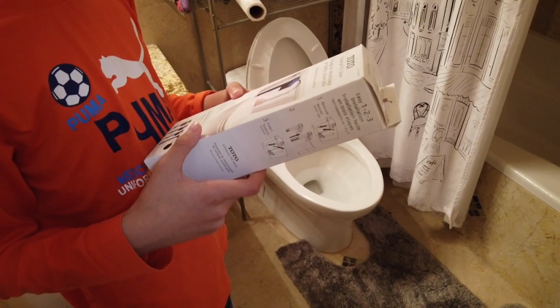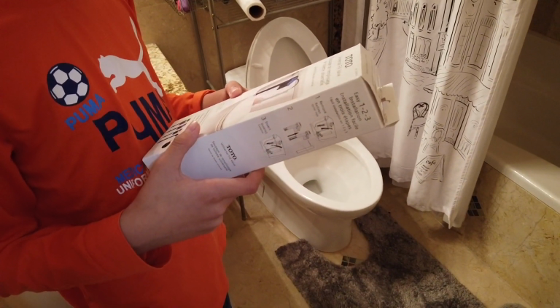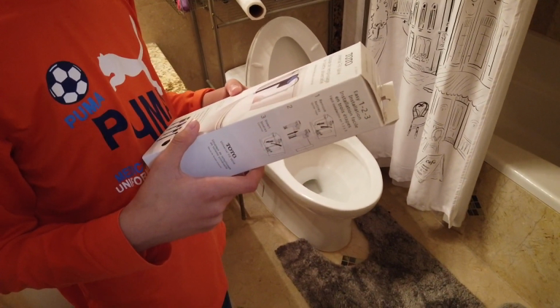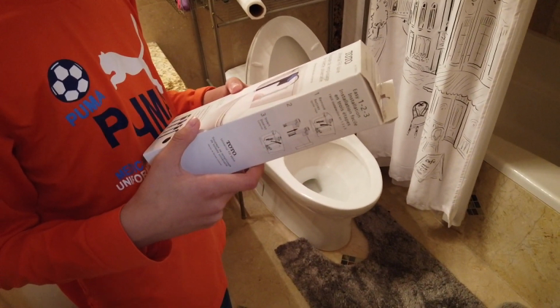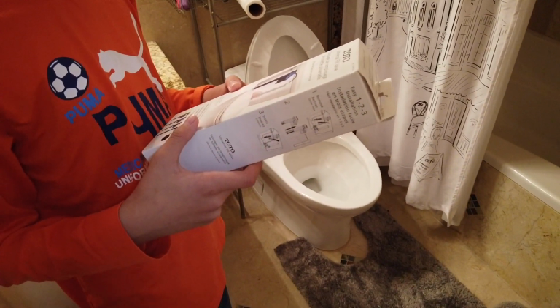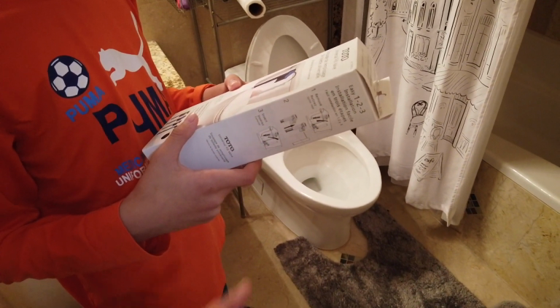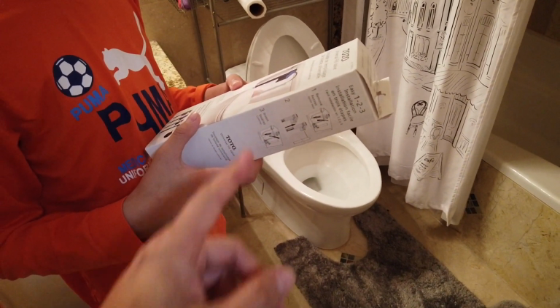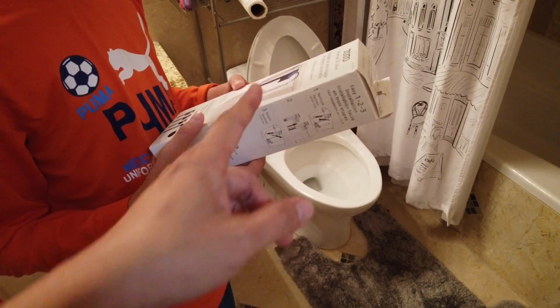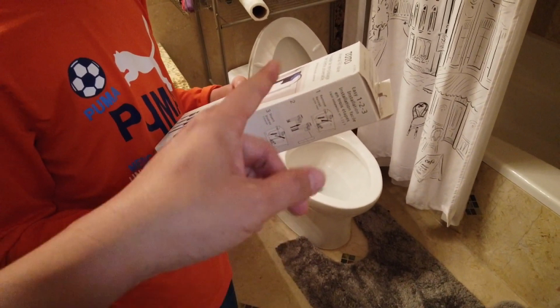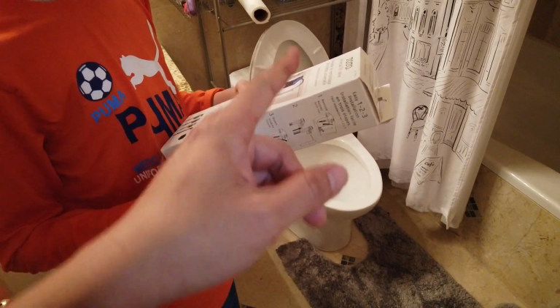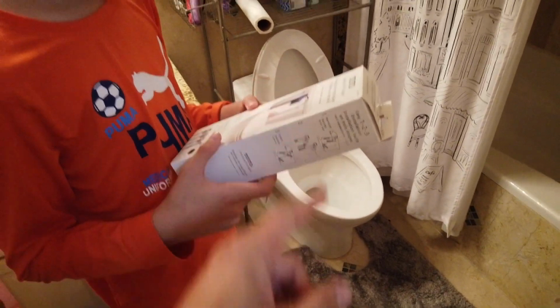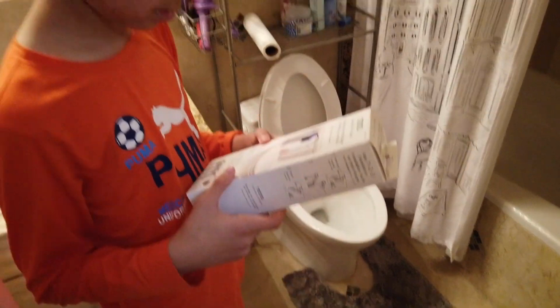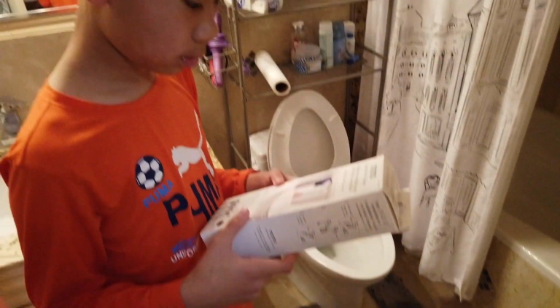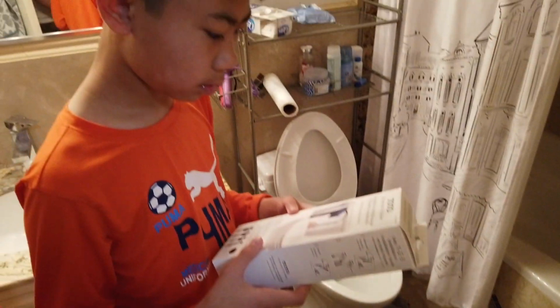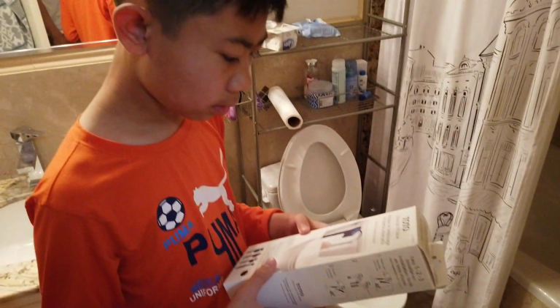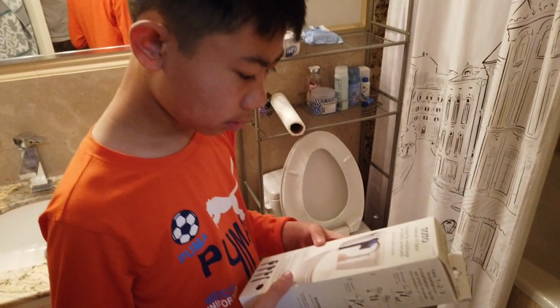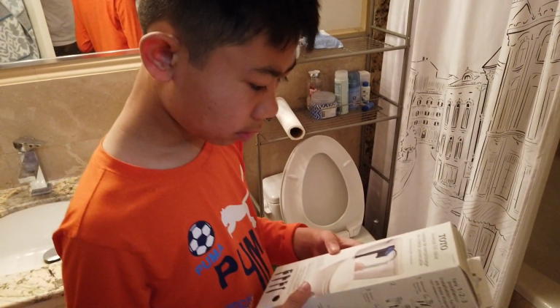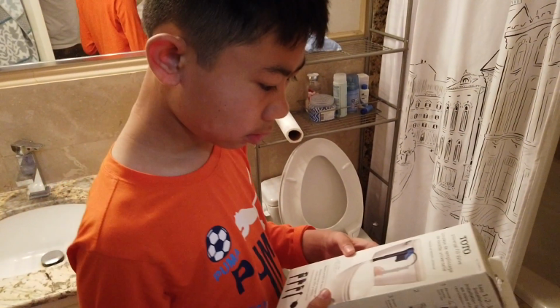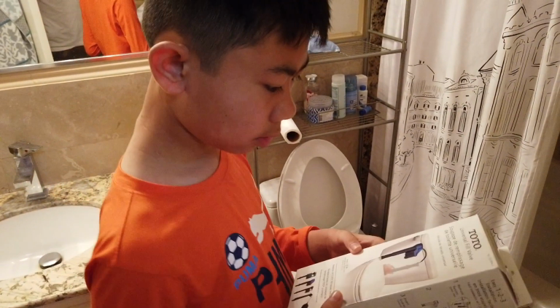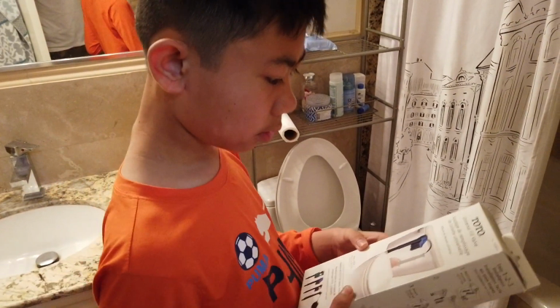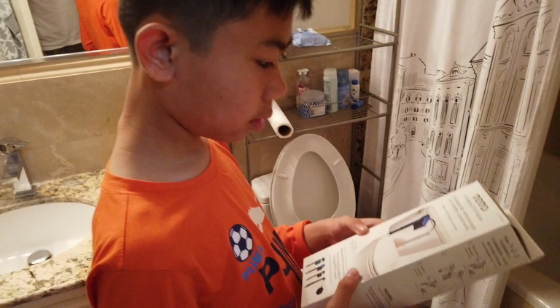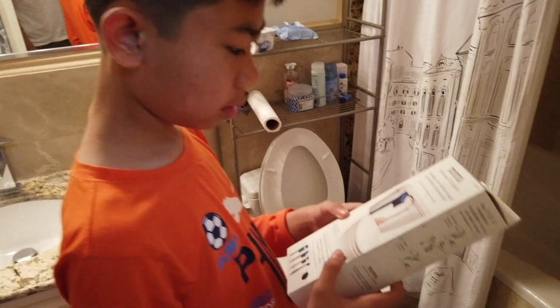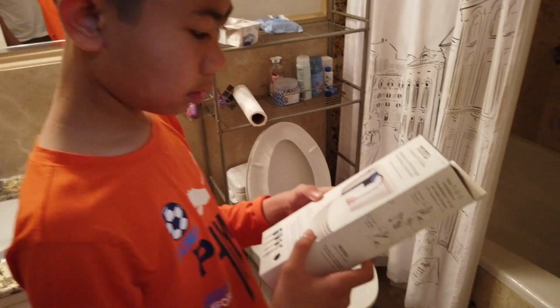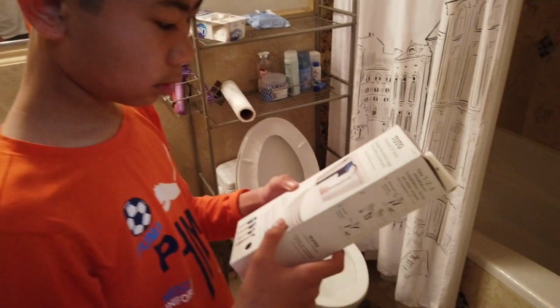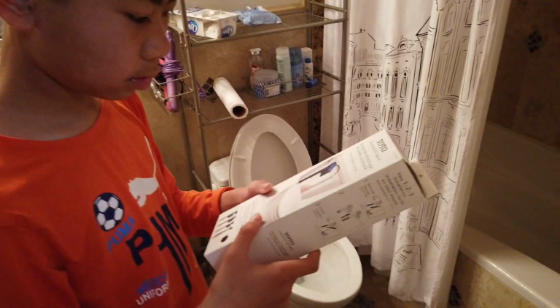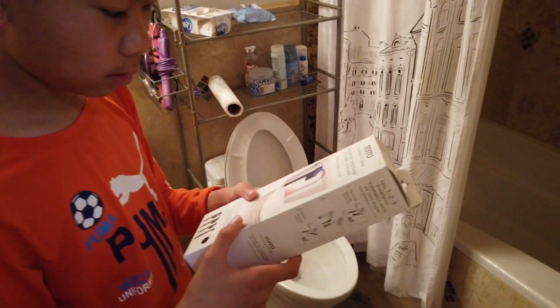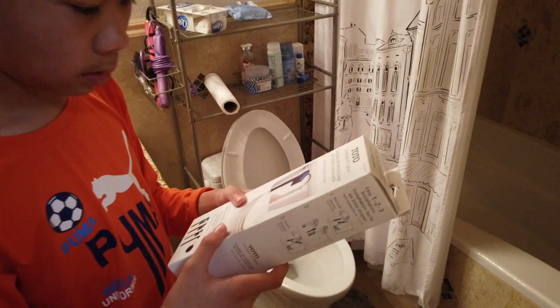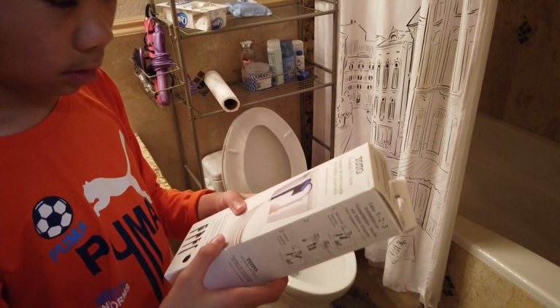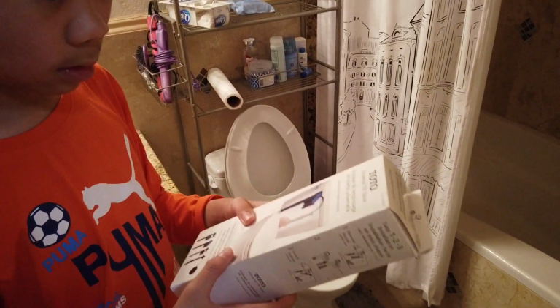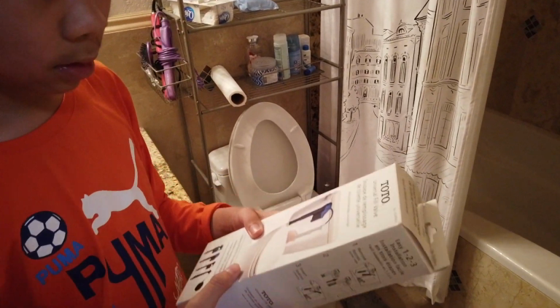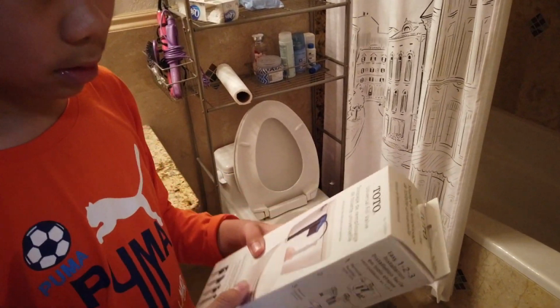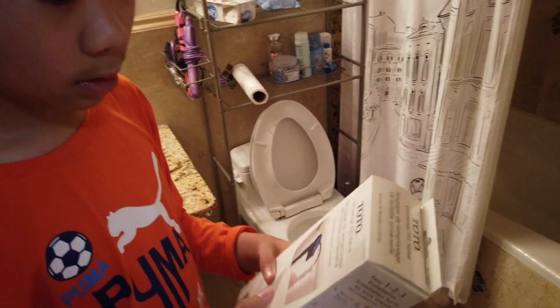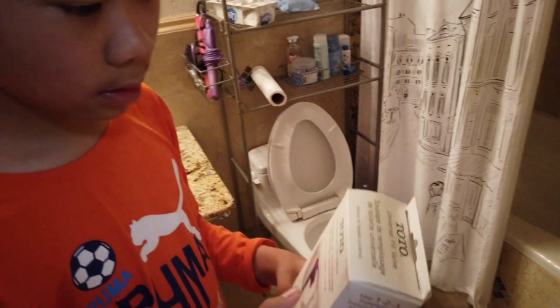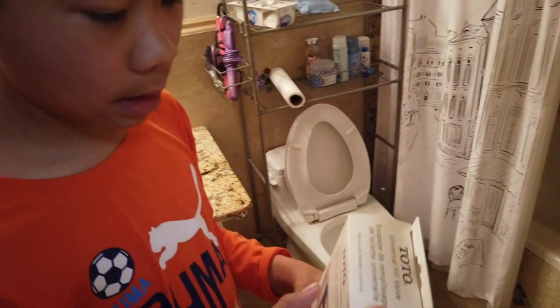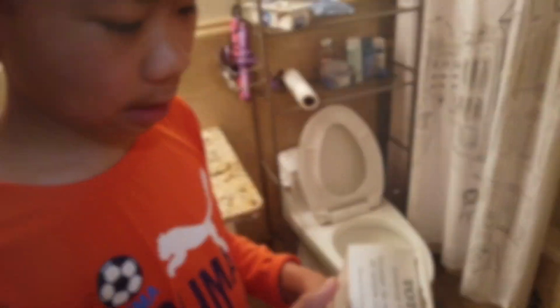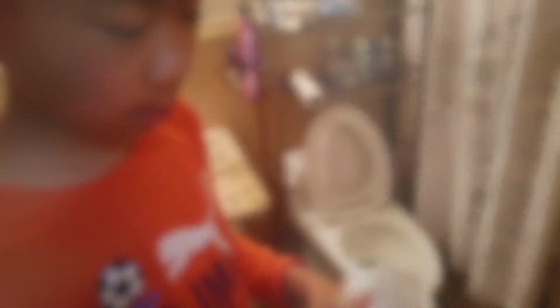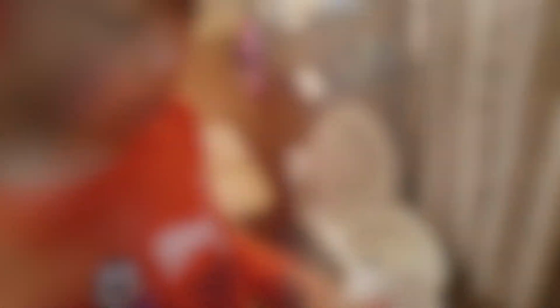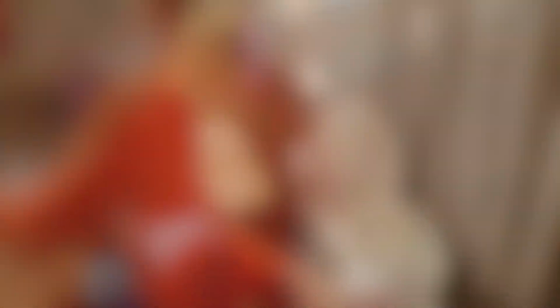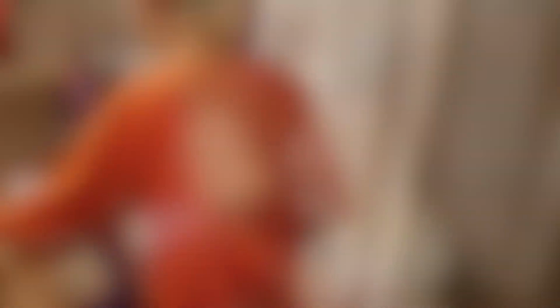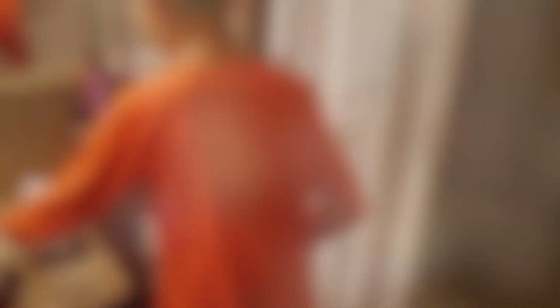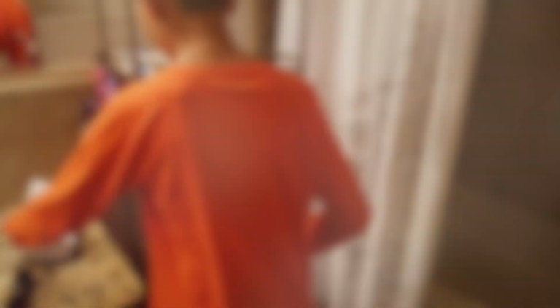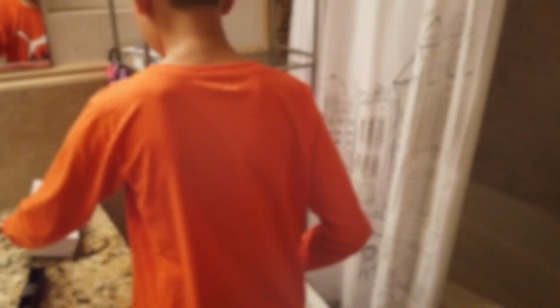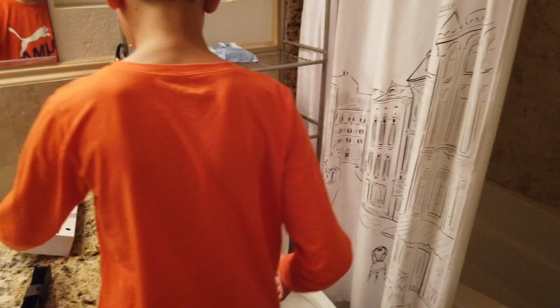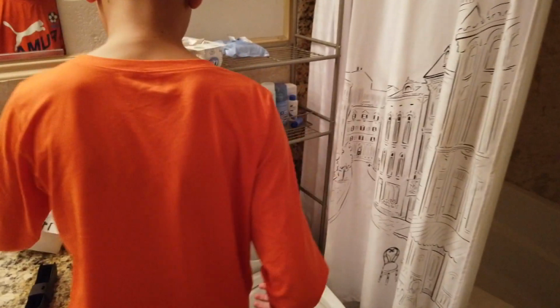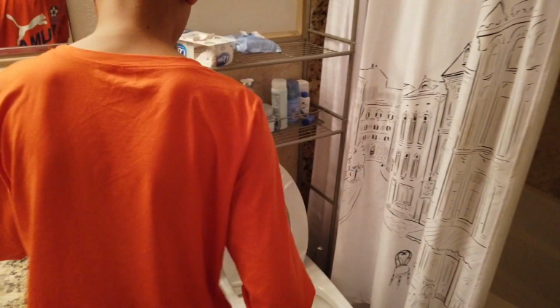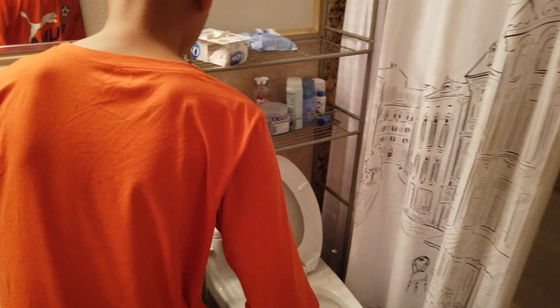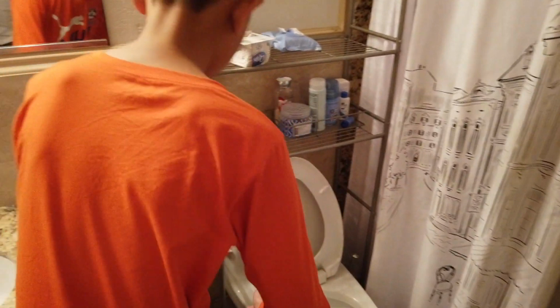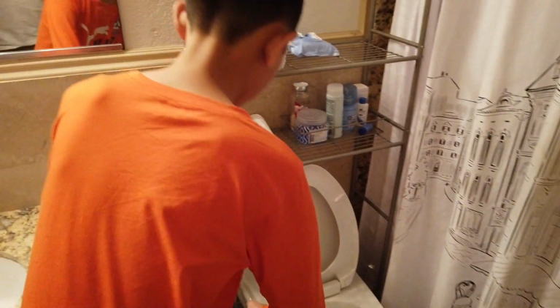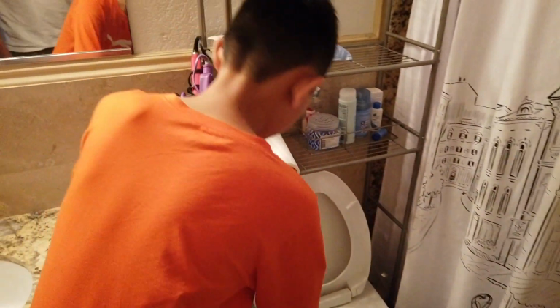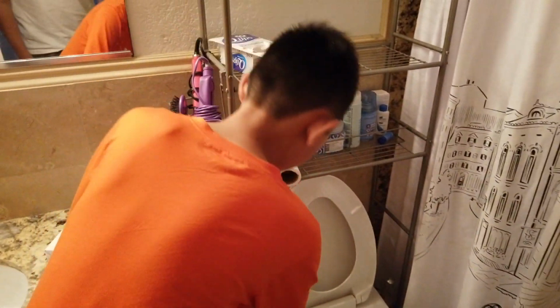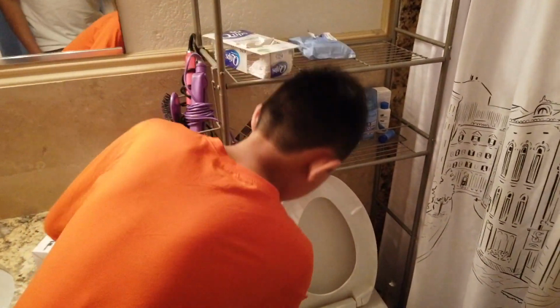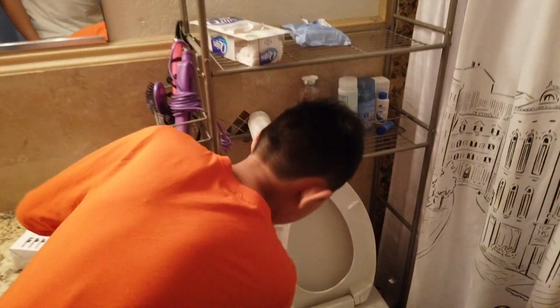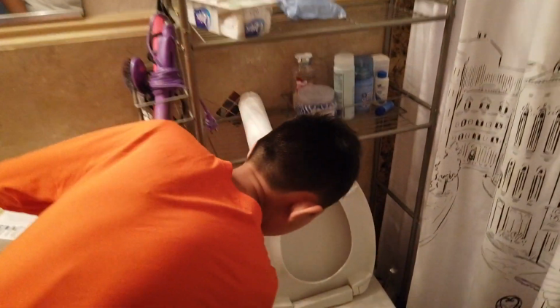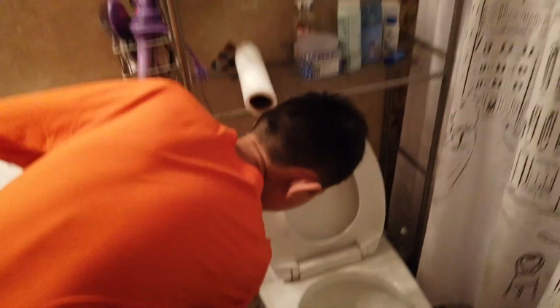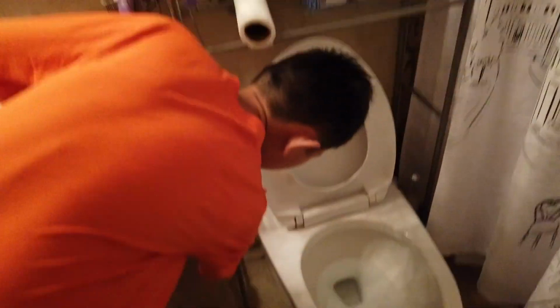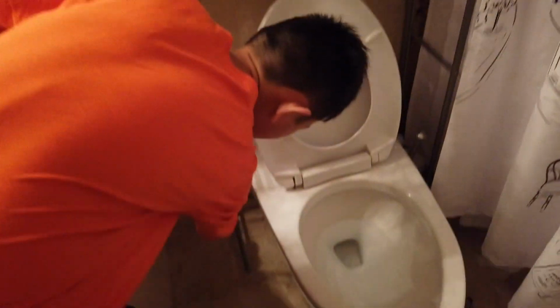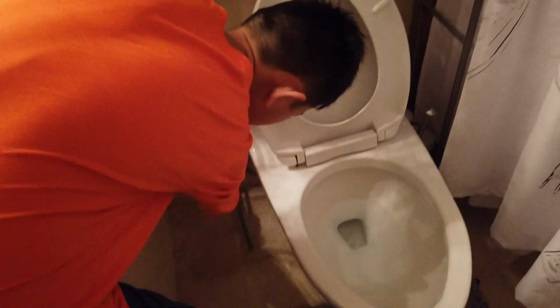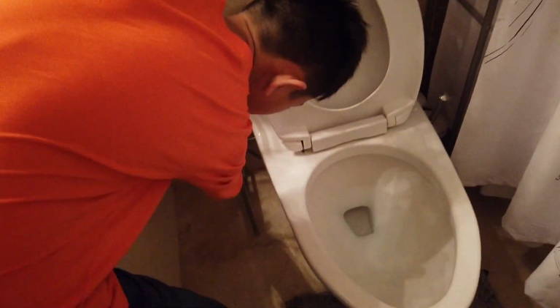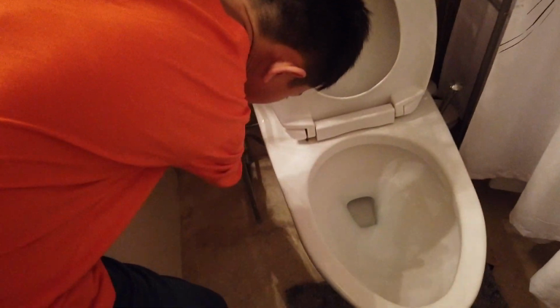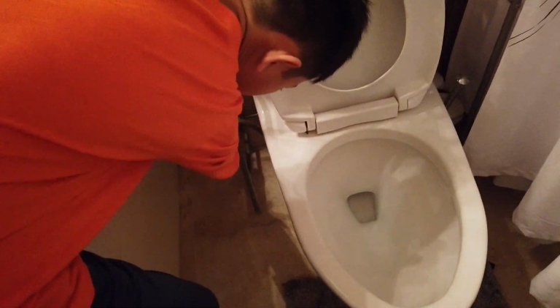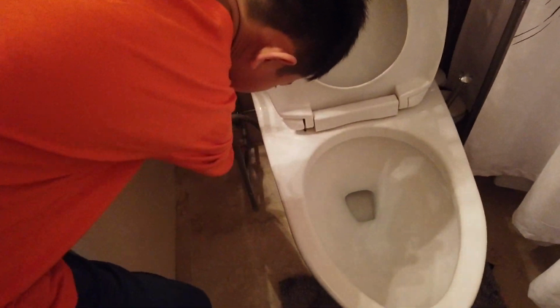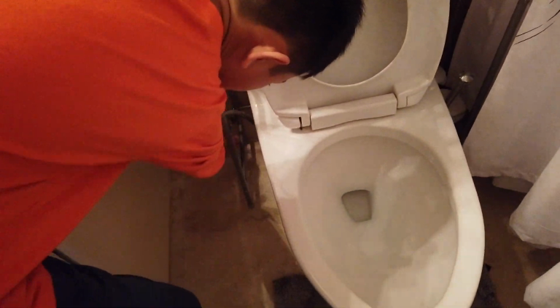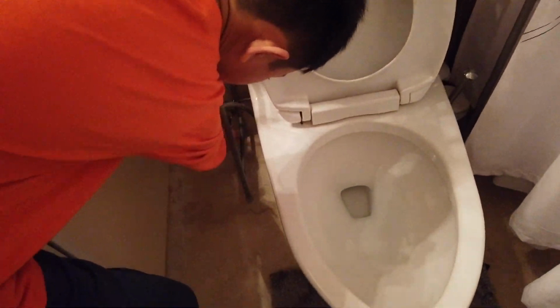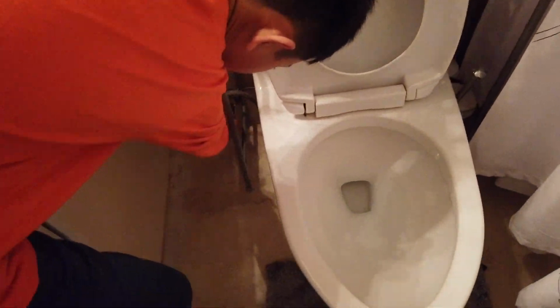So what we're doing is we're gonna replace it, and you're gonna be doing it. So the first step is what? You turn off the water here.